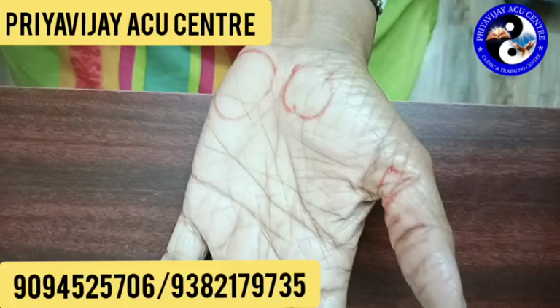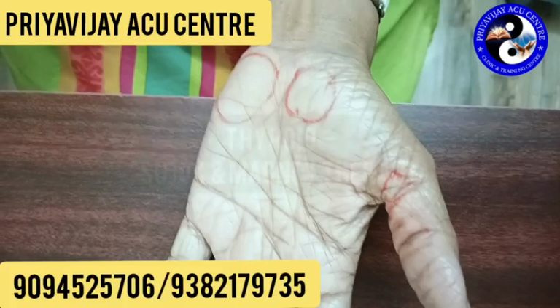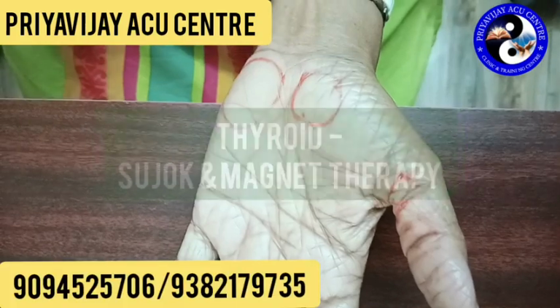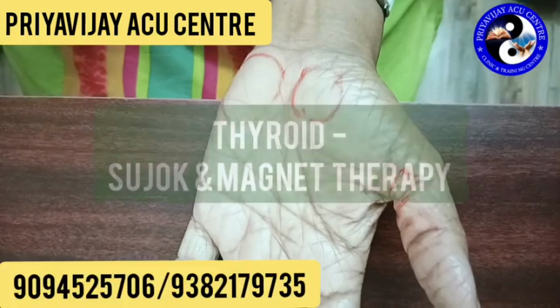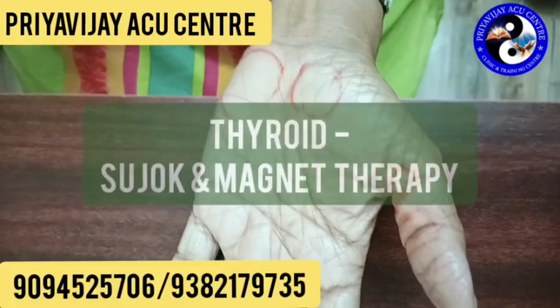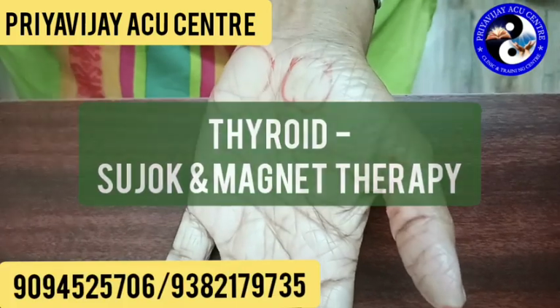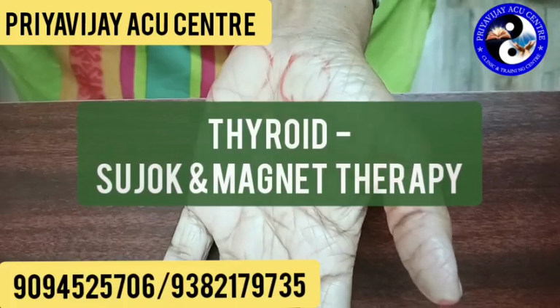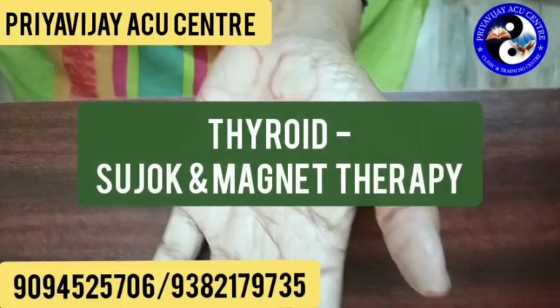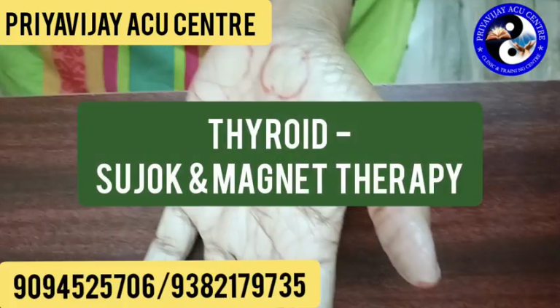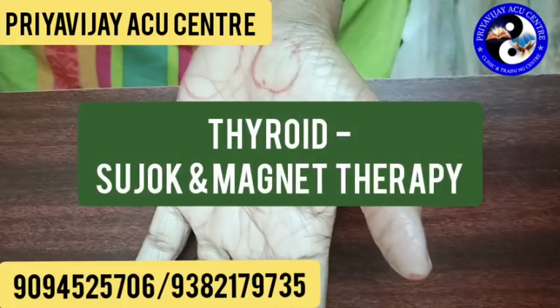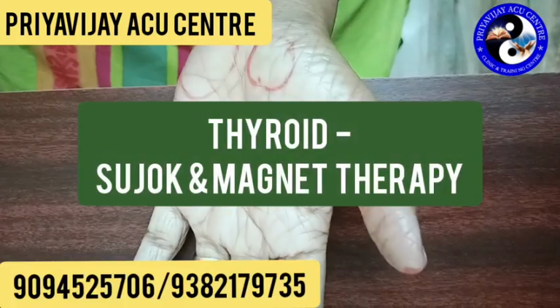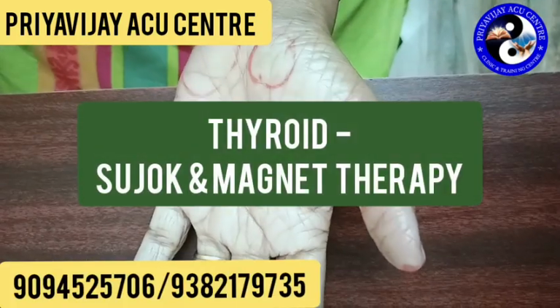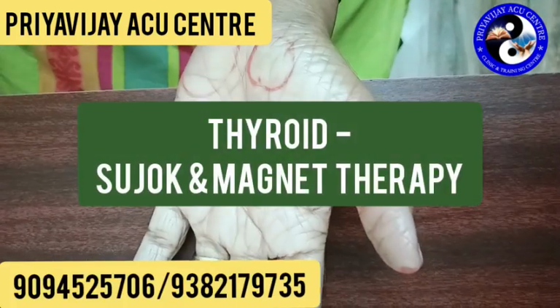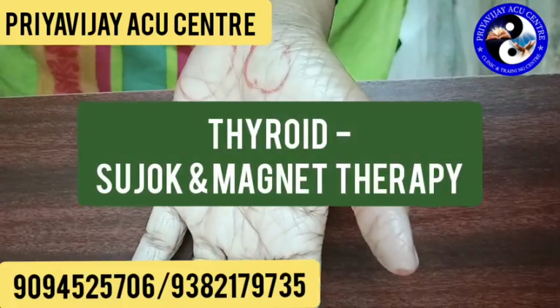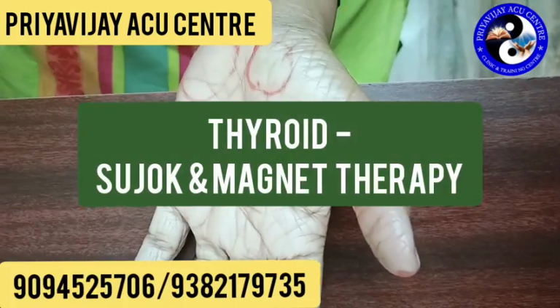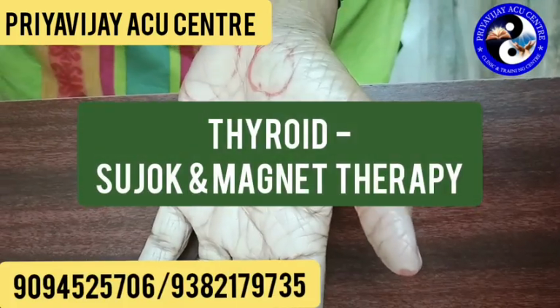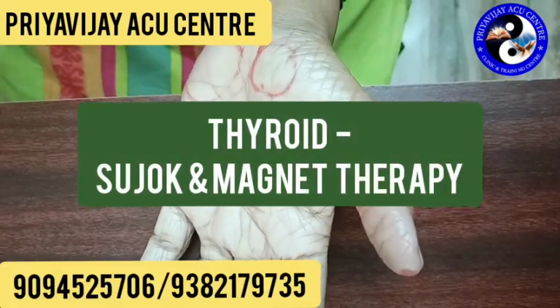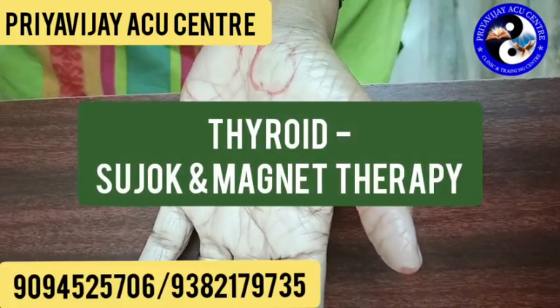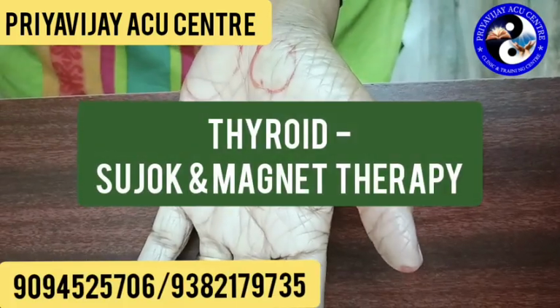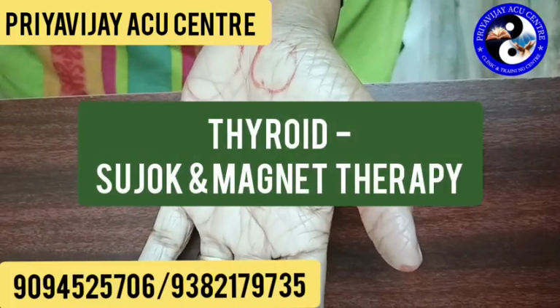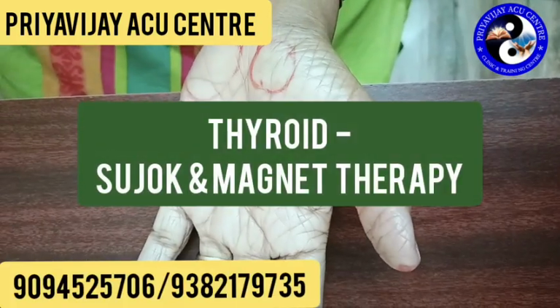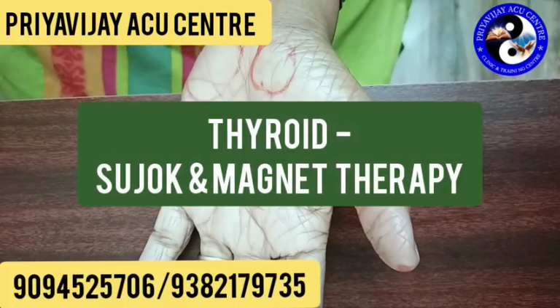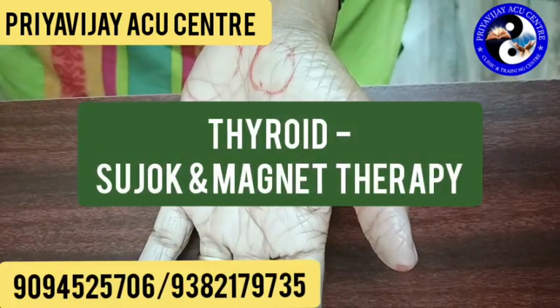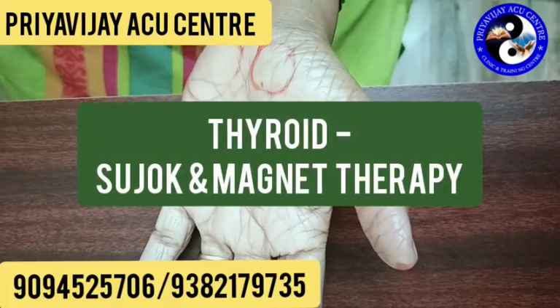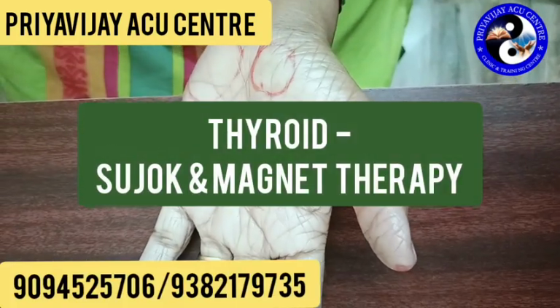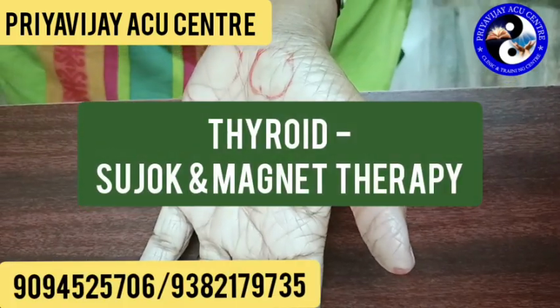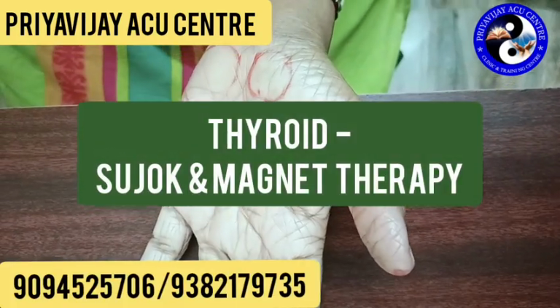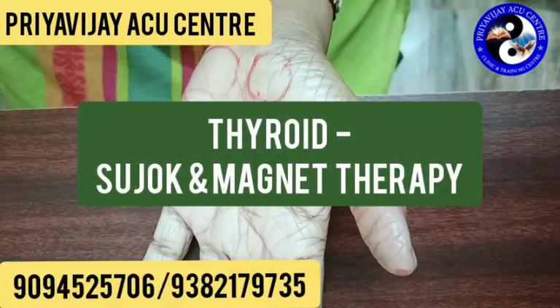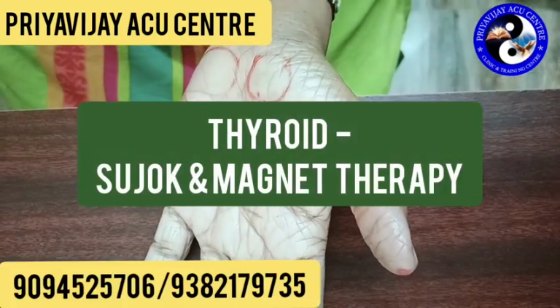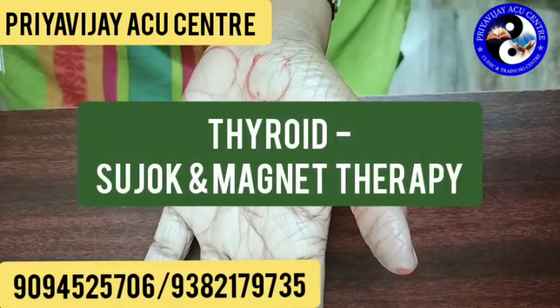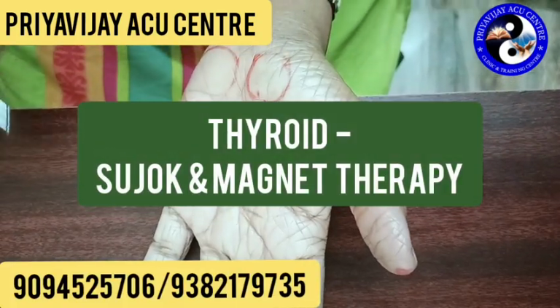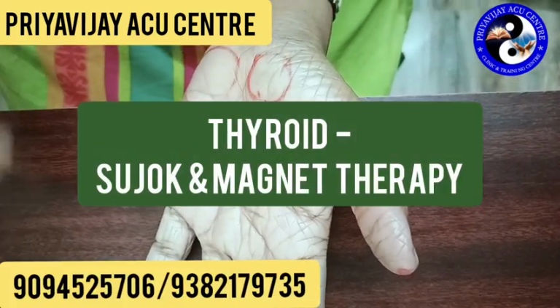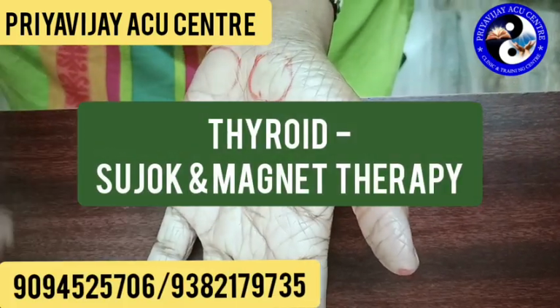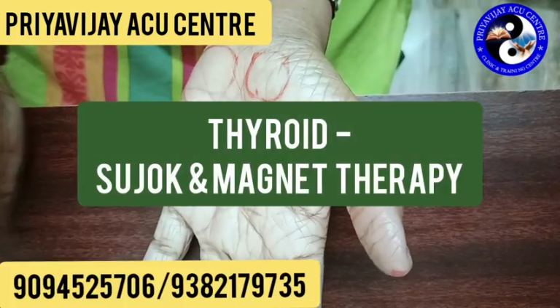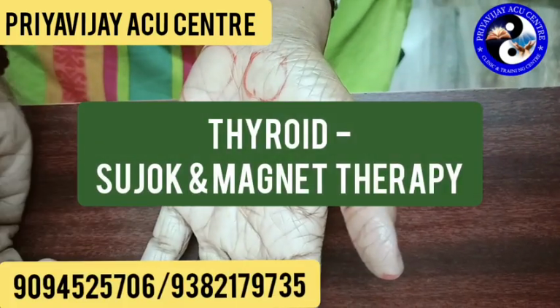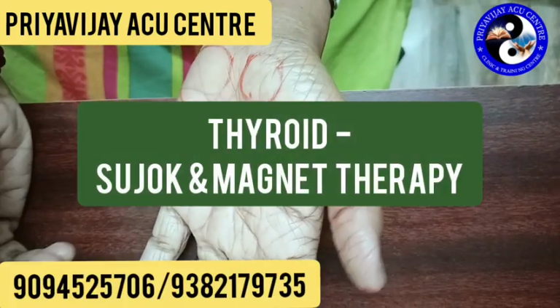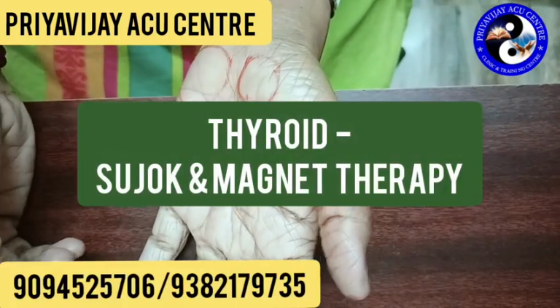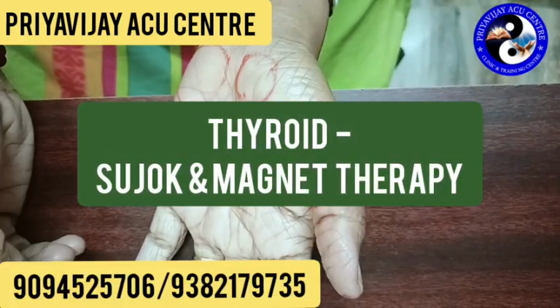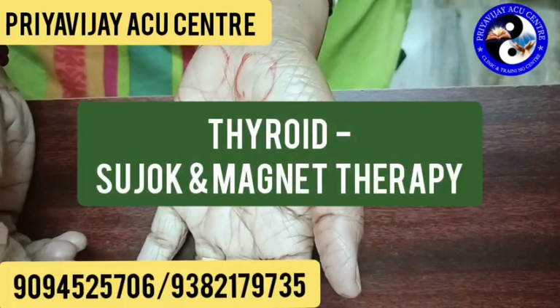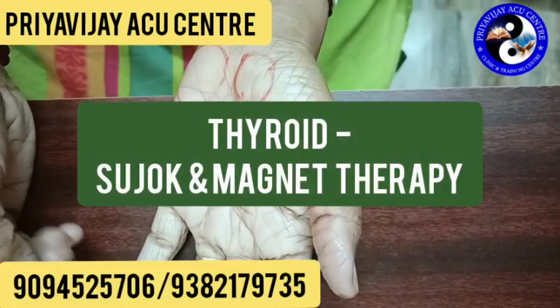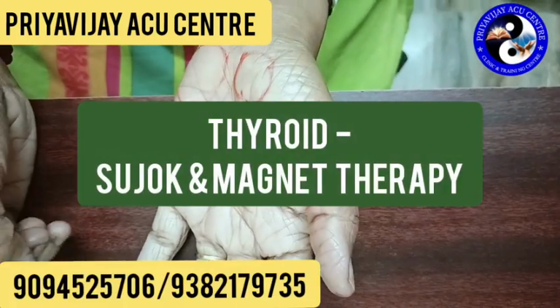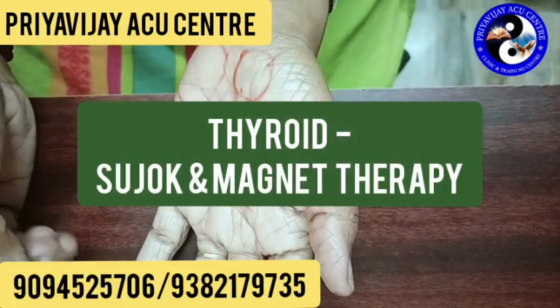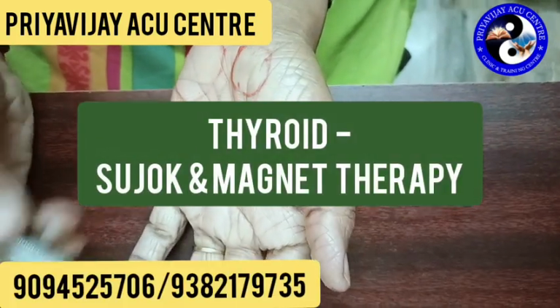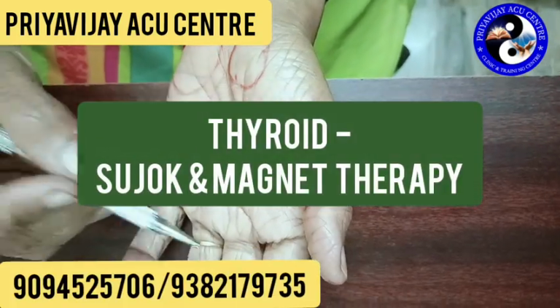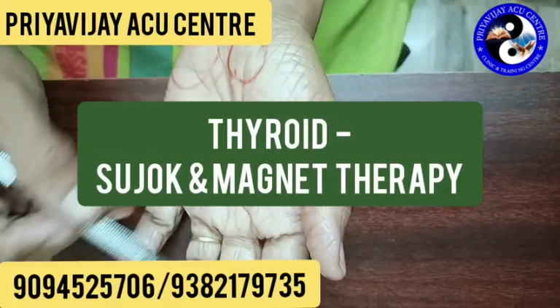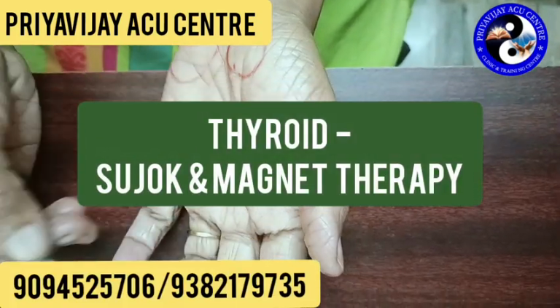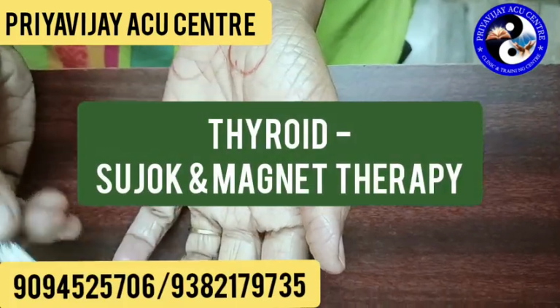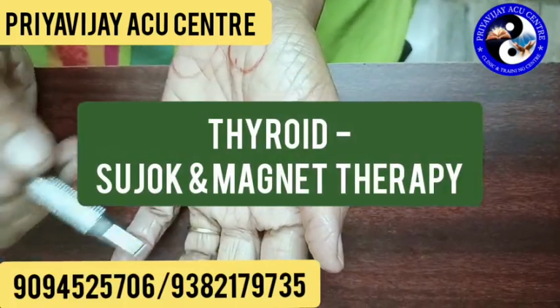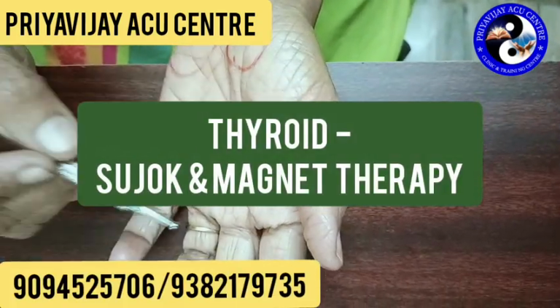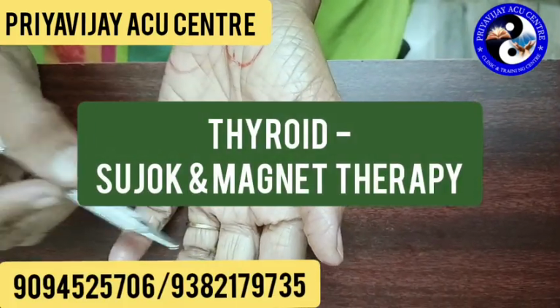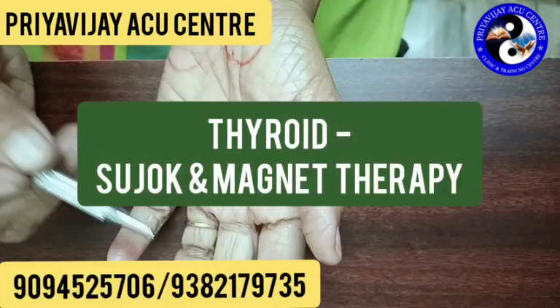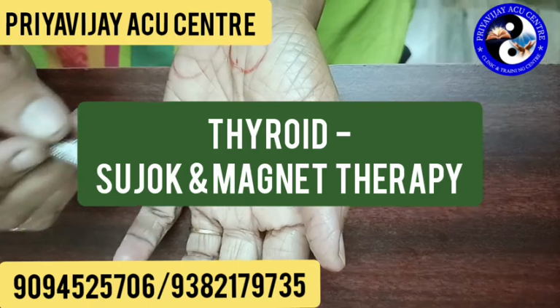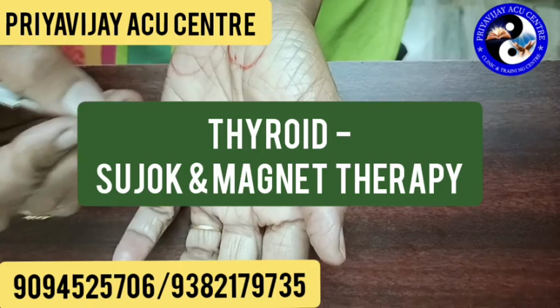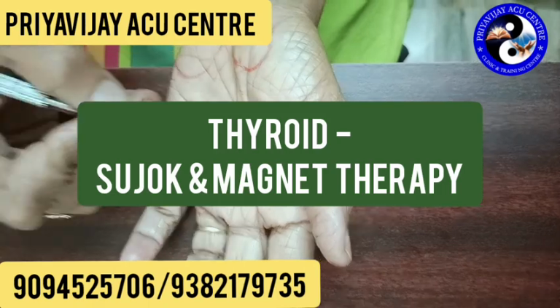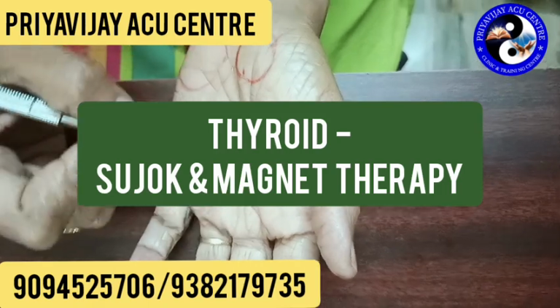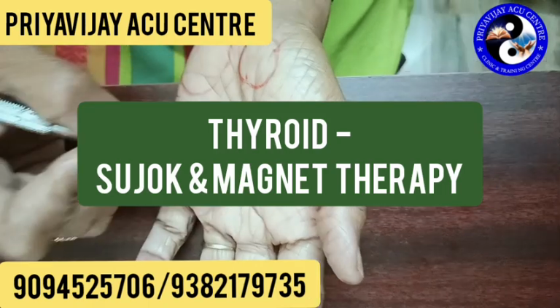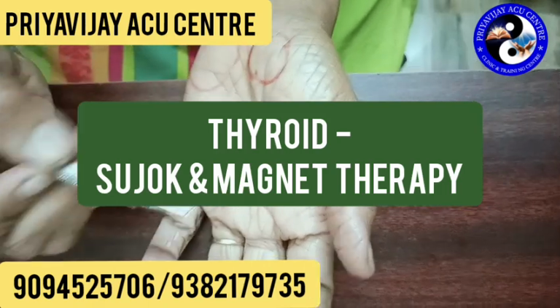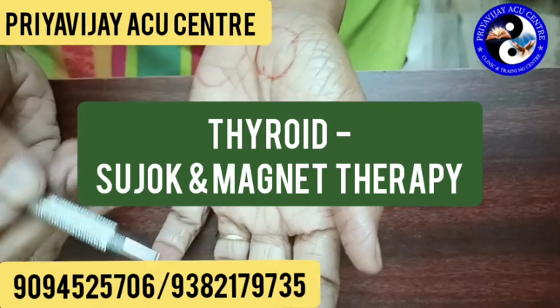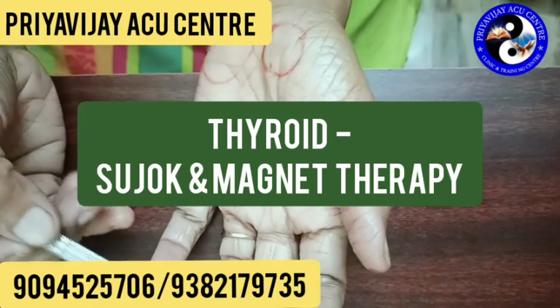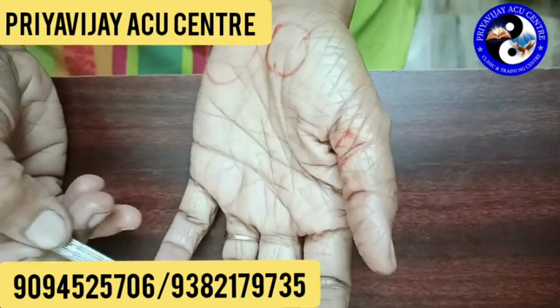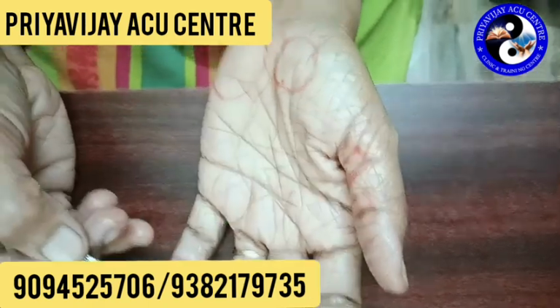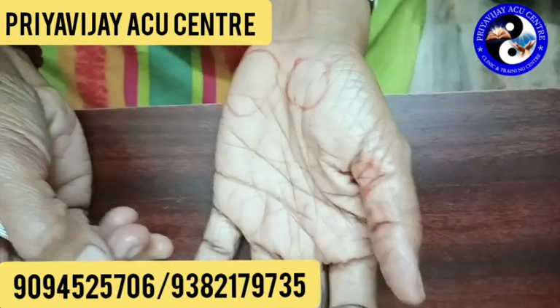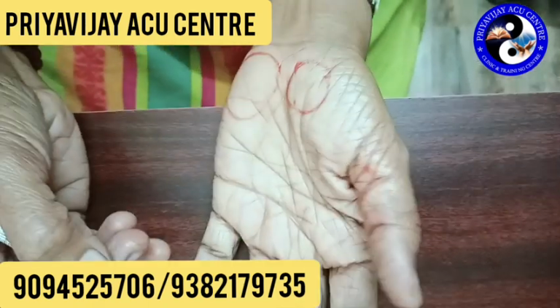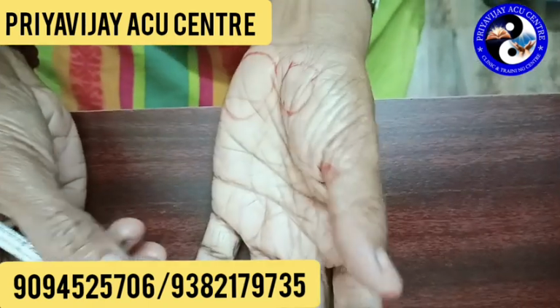I am talking about NAHILA Priyavaji in the Priyavaji Accu Center. This is called Sujok Vithaisigichi and Magnet Method.